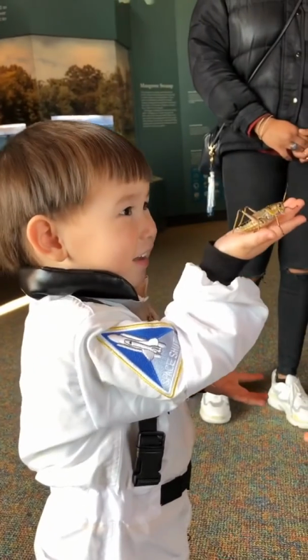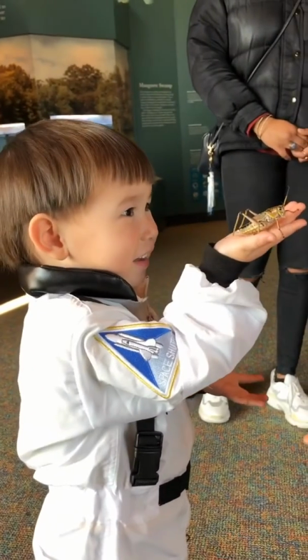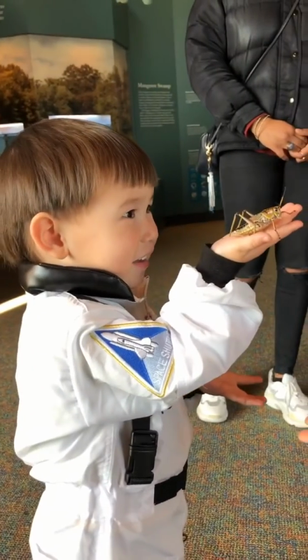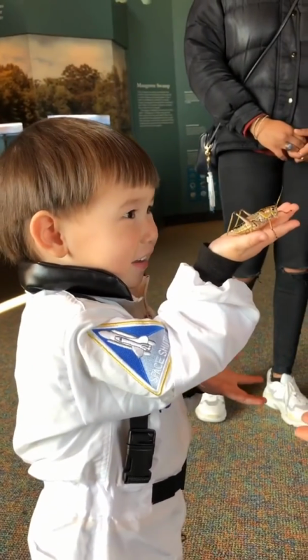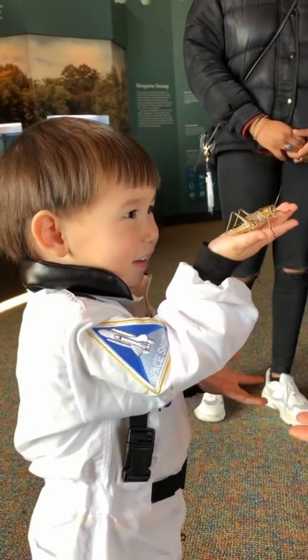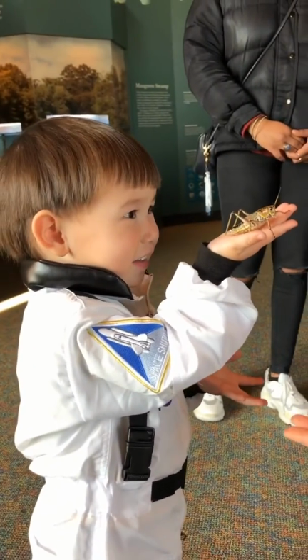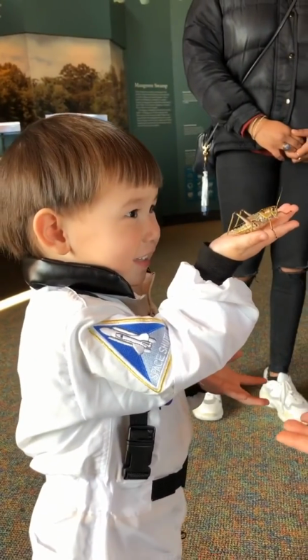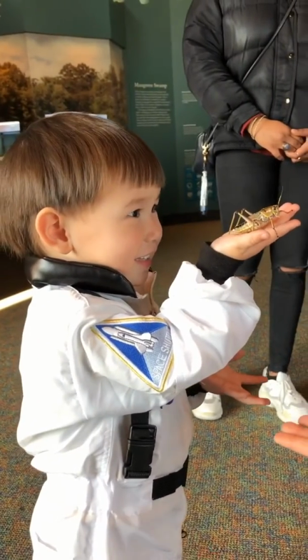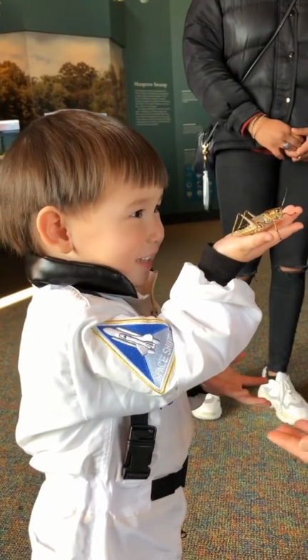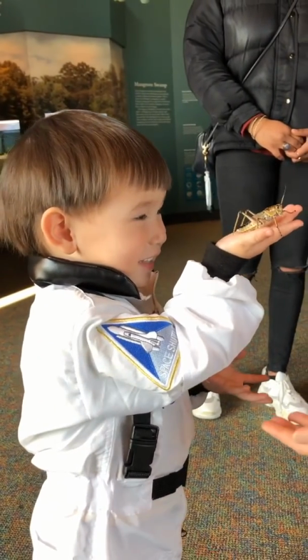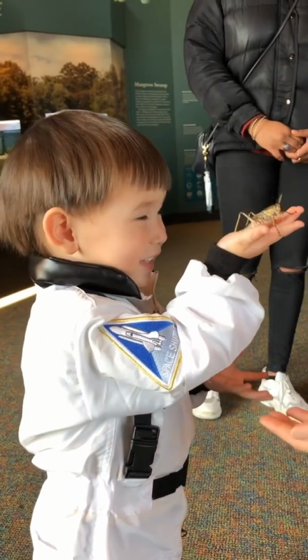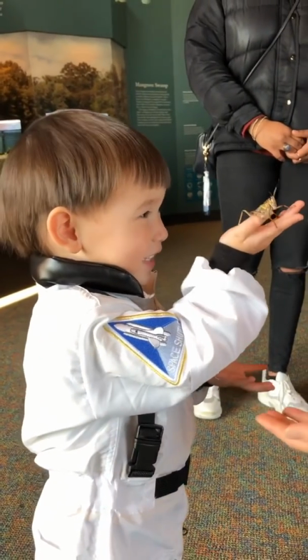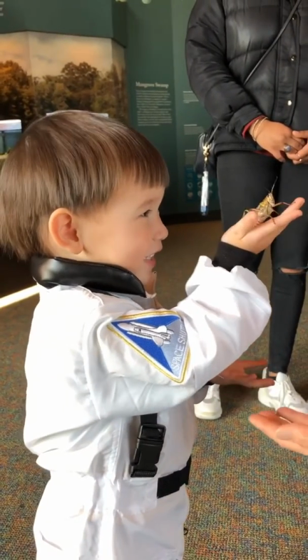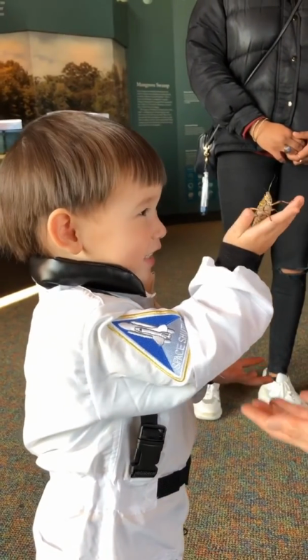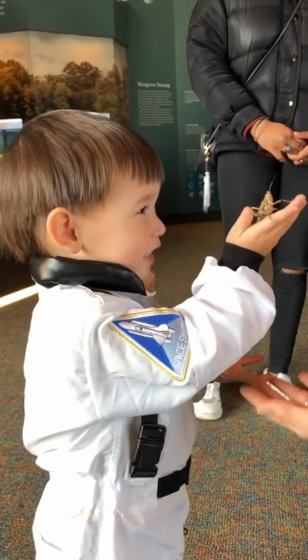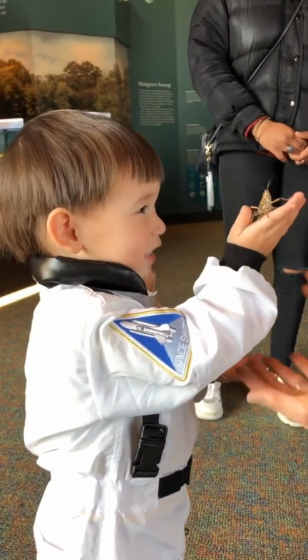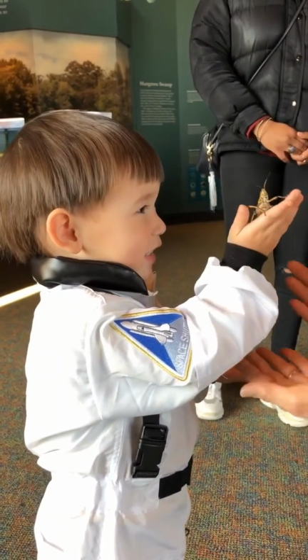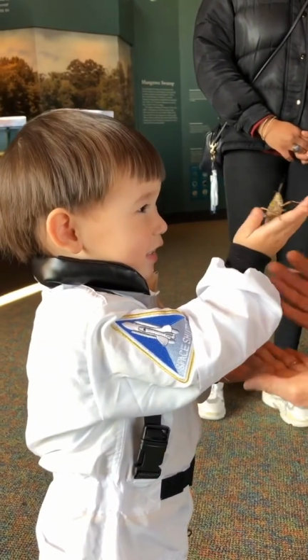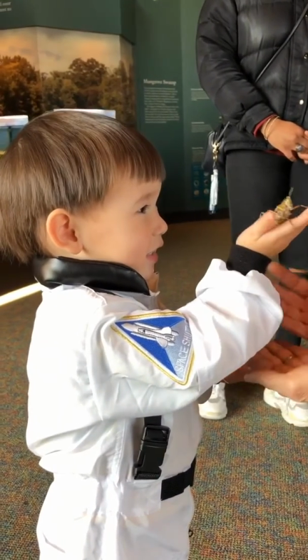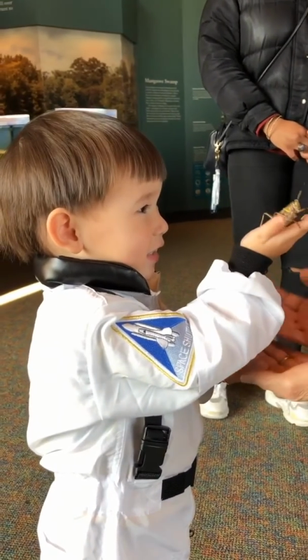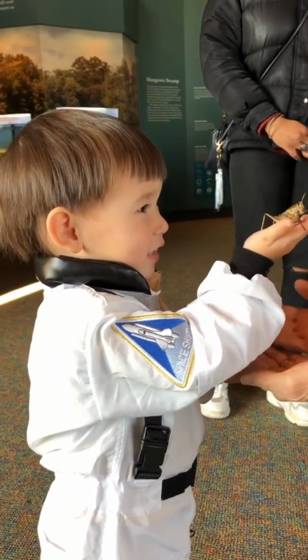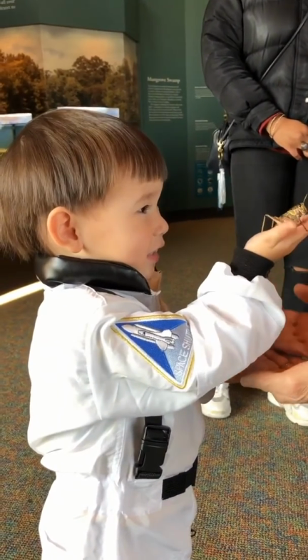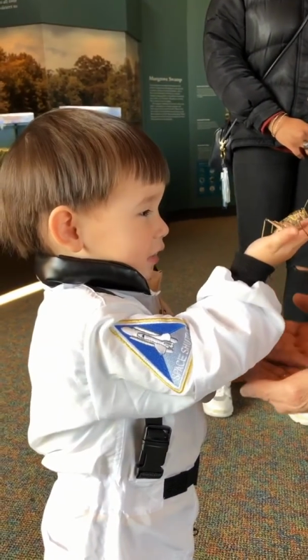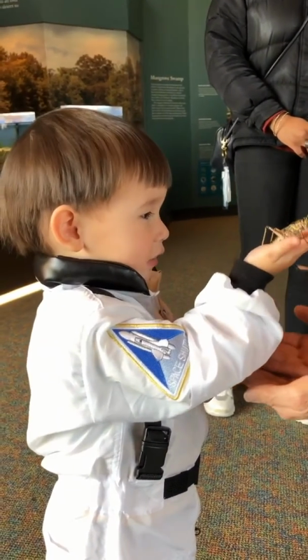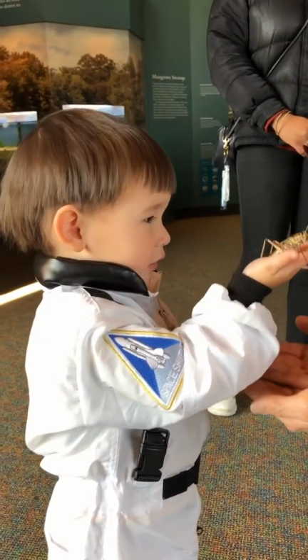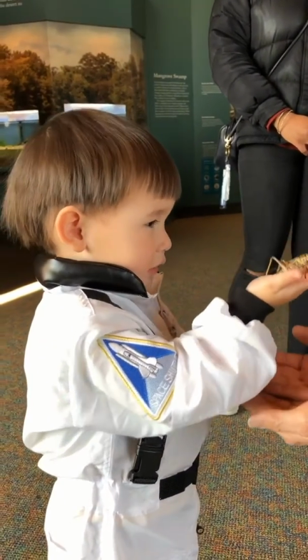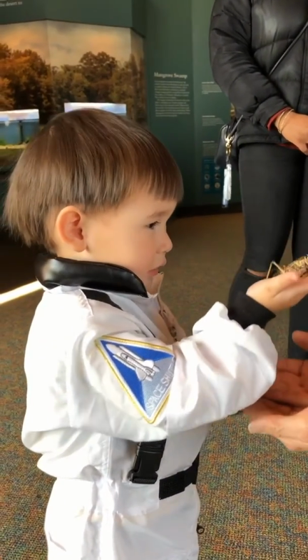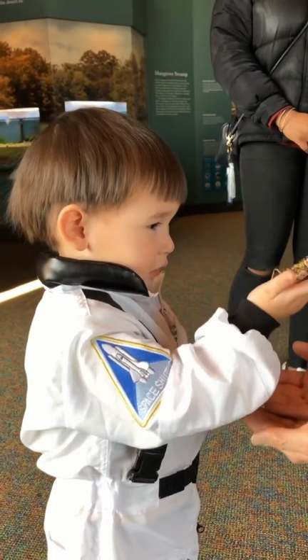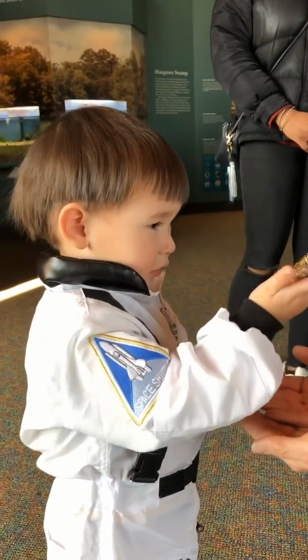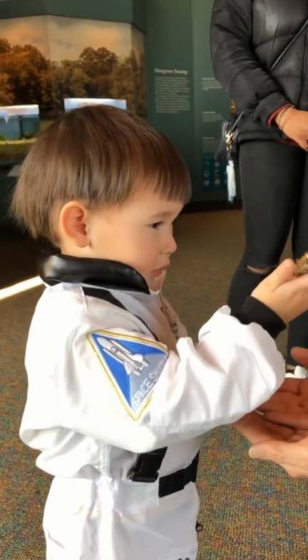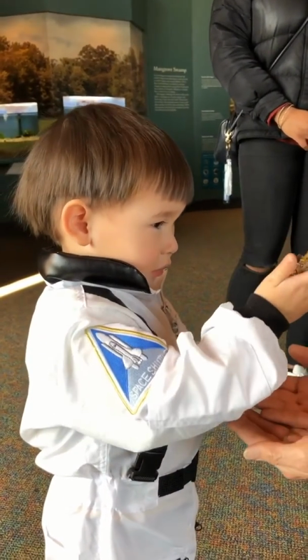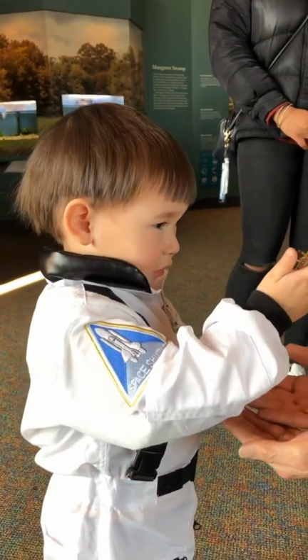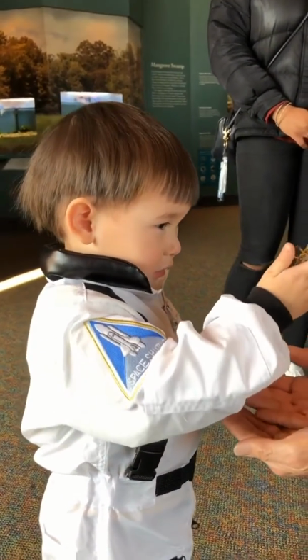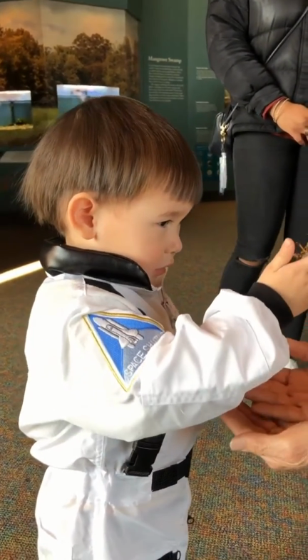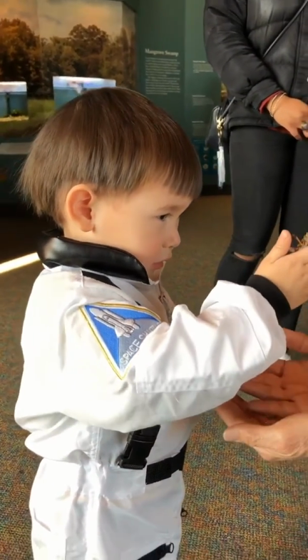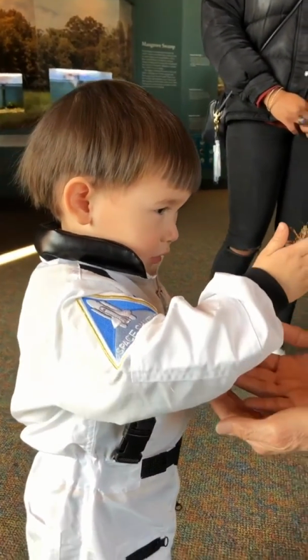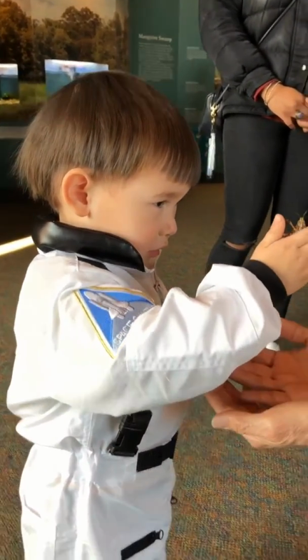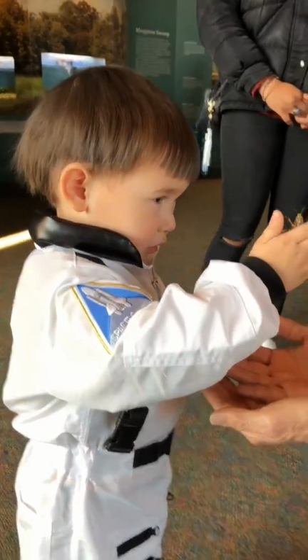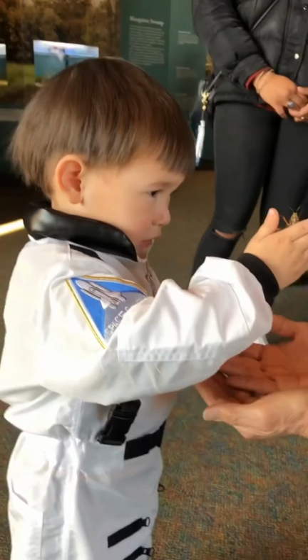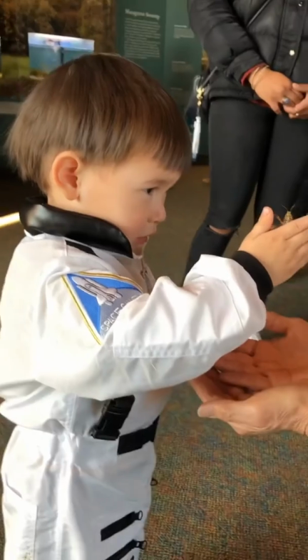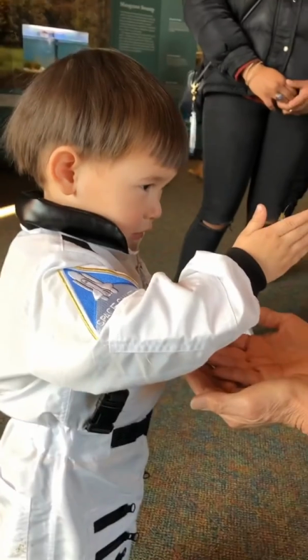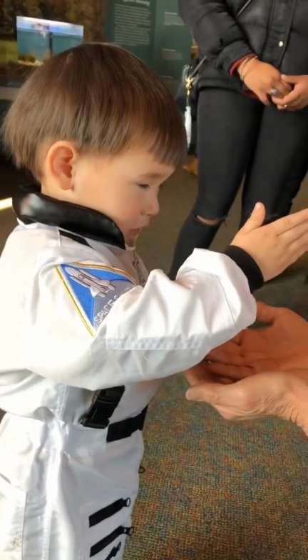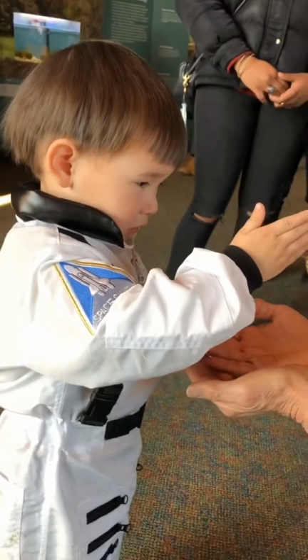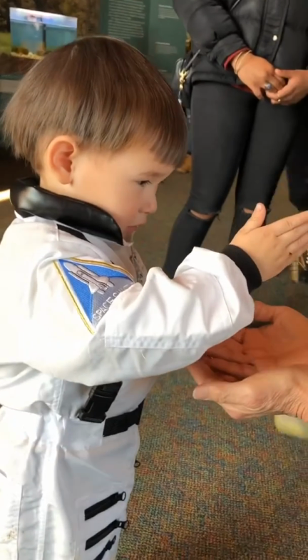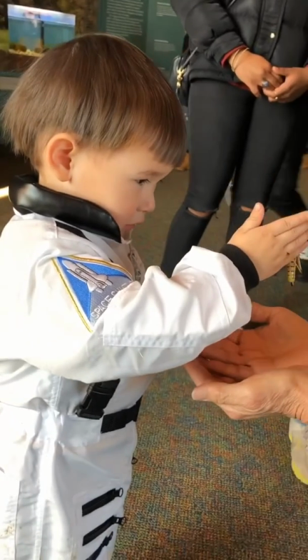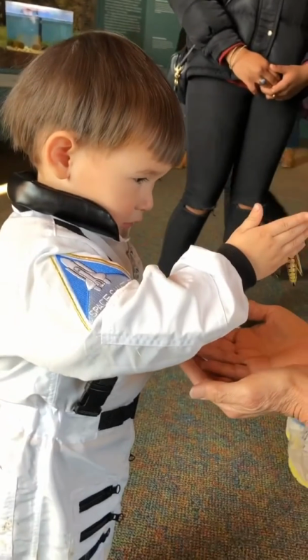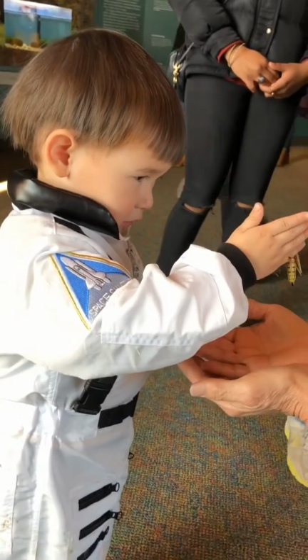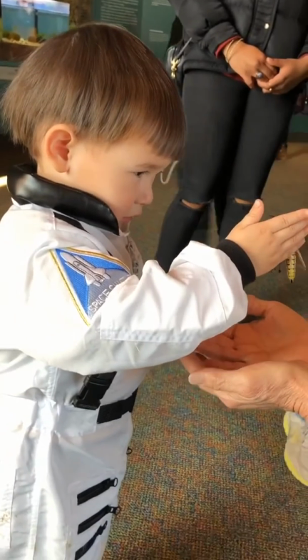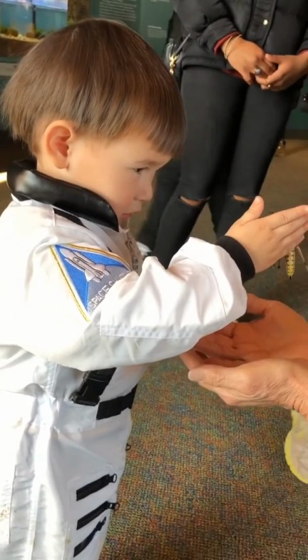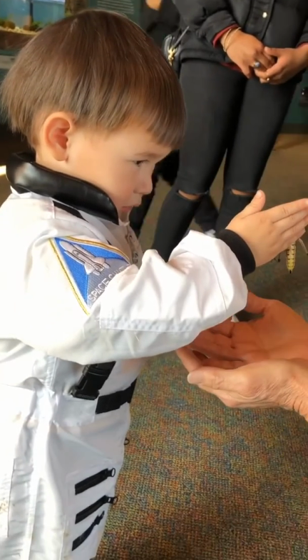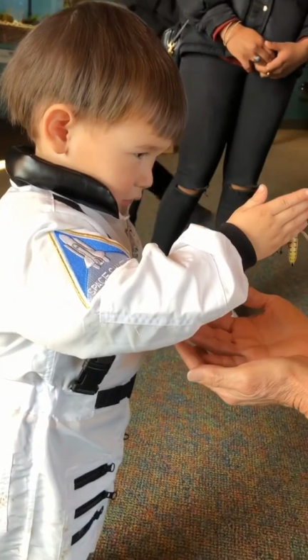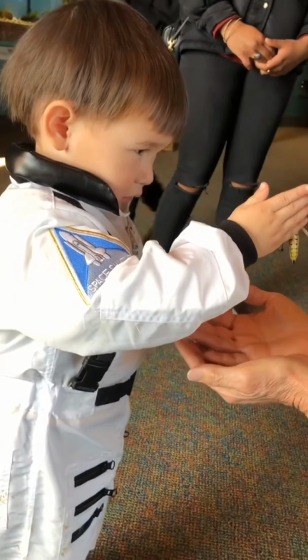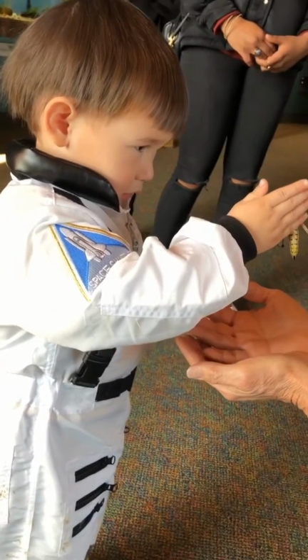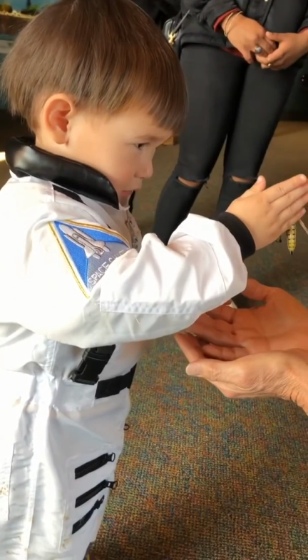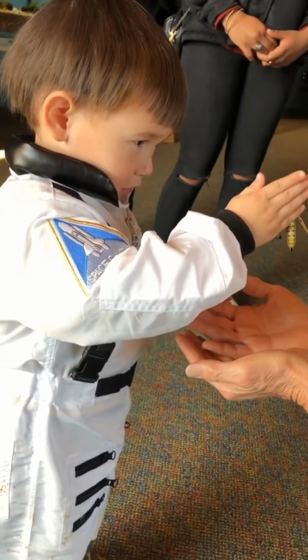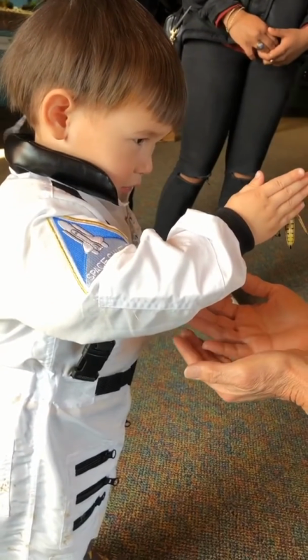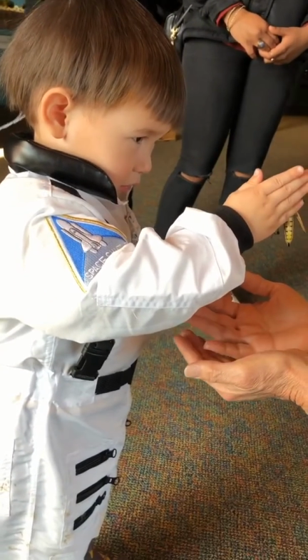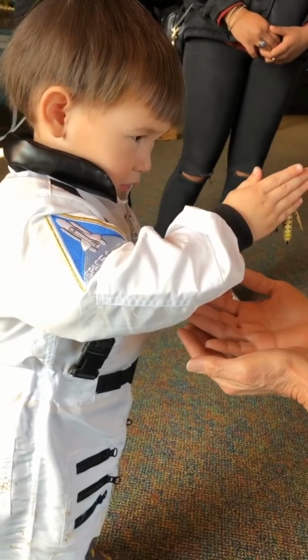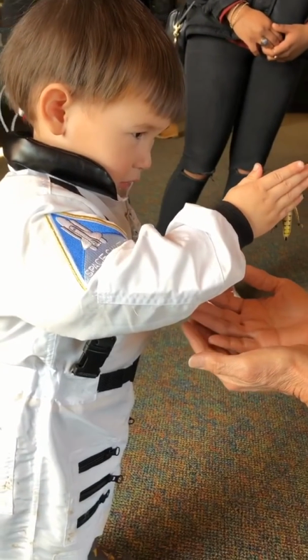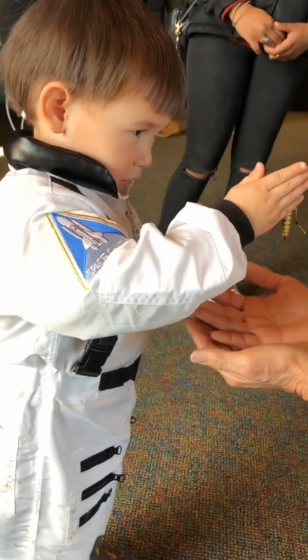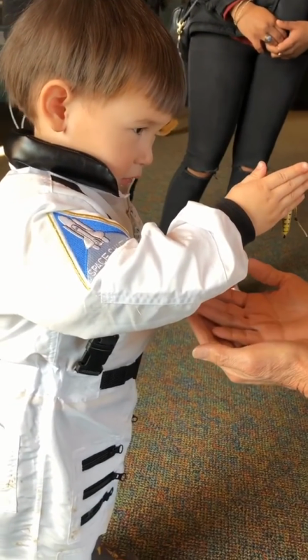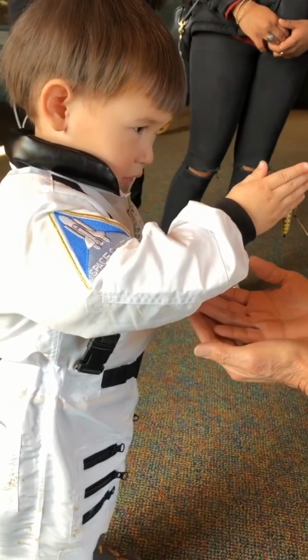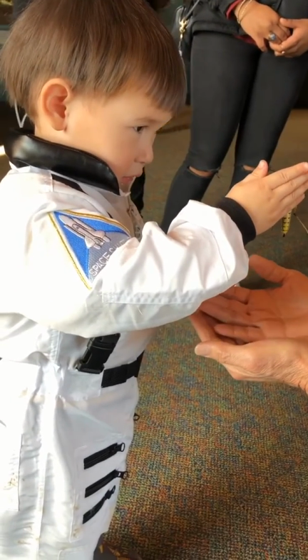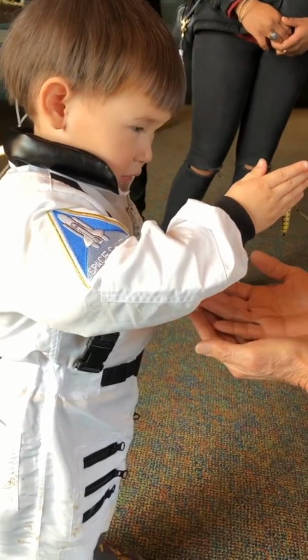Oh, my goodness. Let's see. Do you want to turn him upside down and see if he hangs on? Oh, go ahead. Turn him upside down.